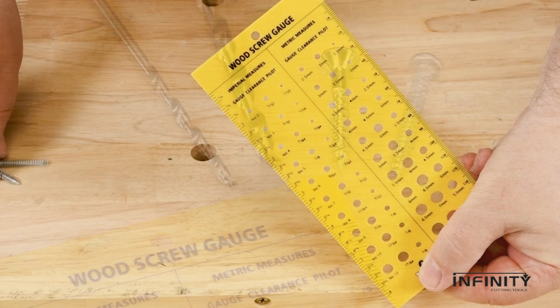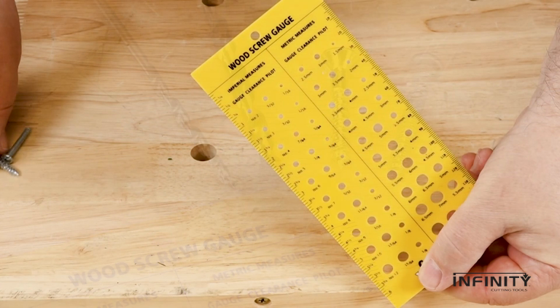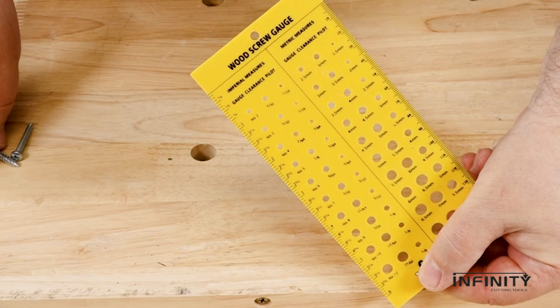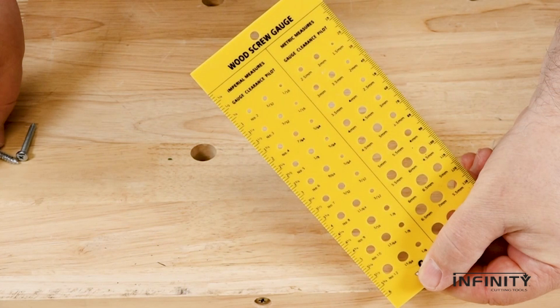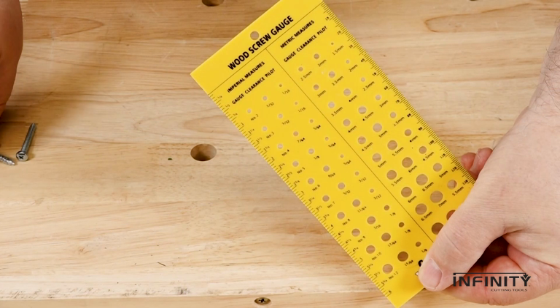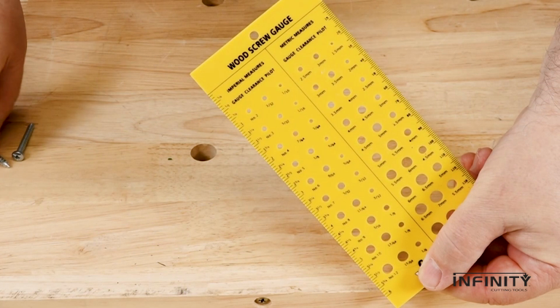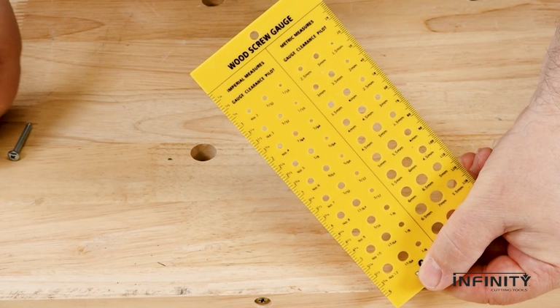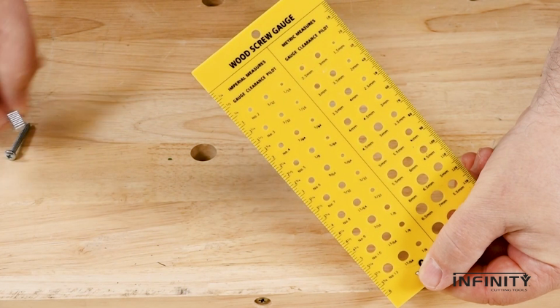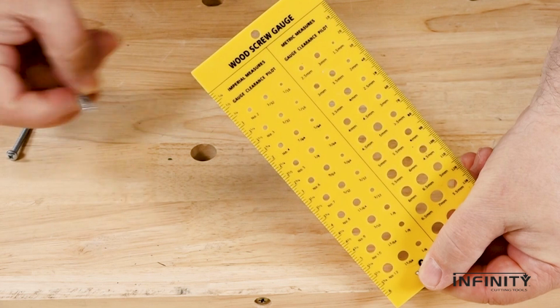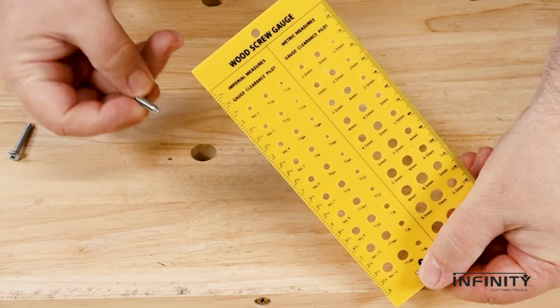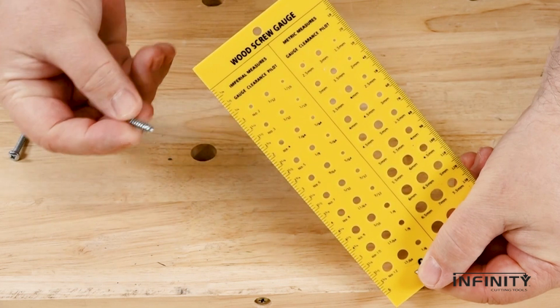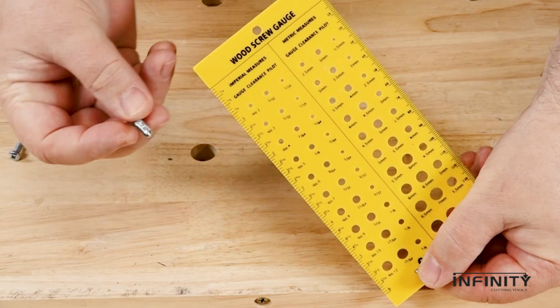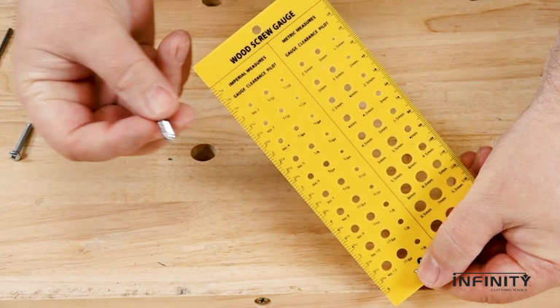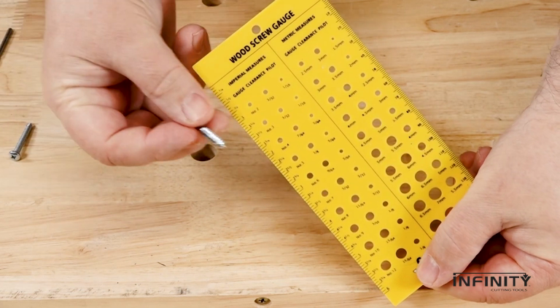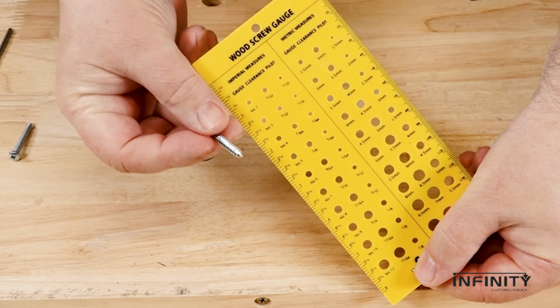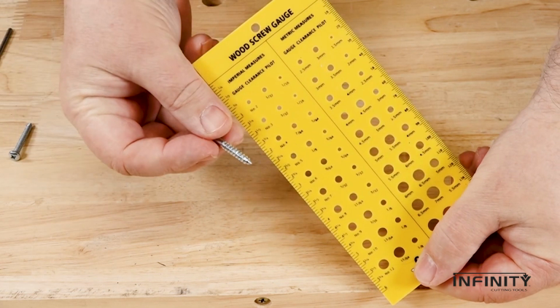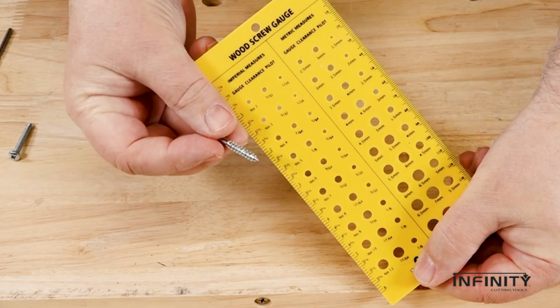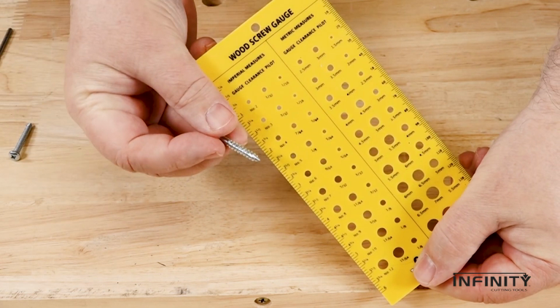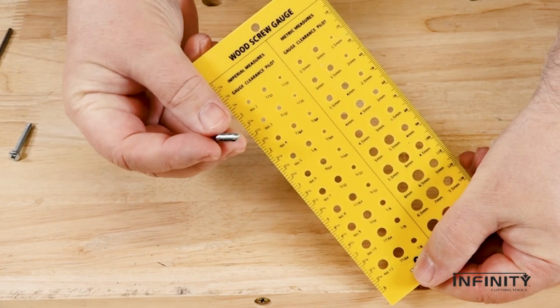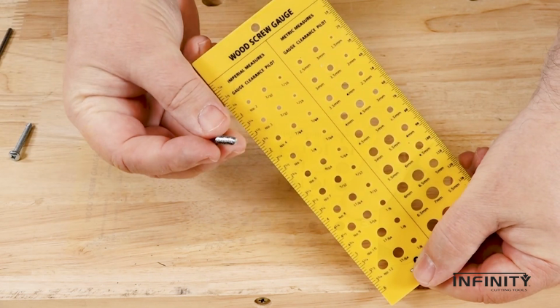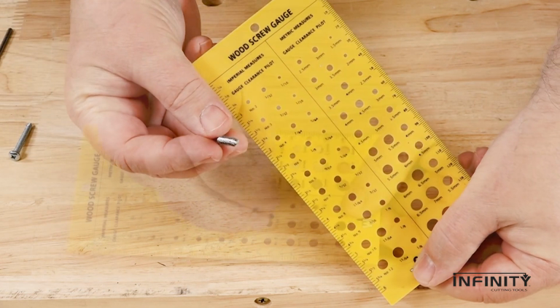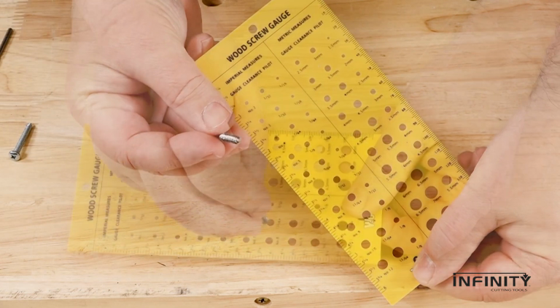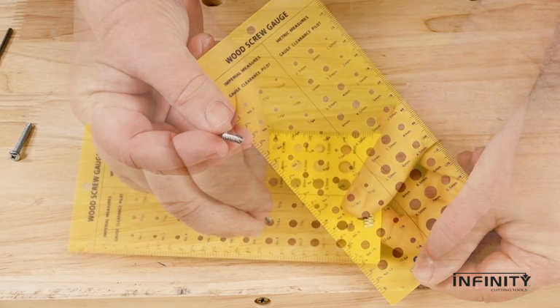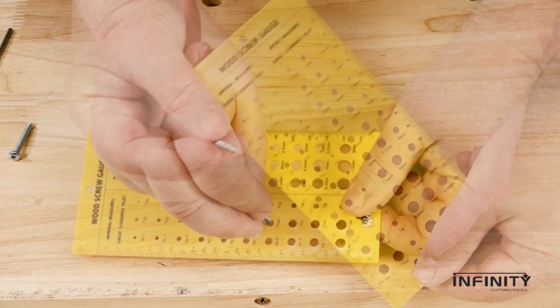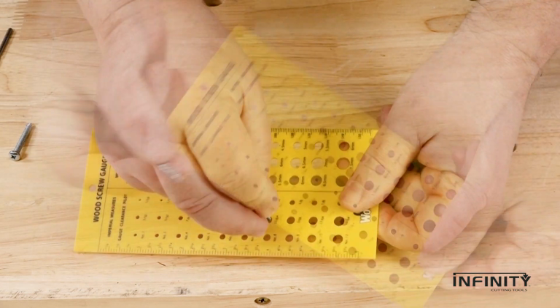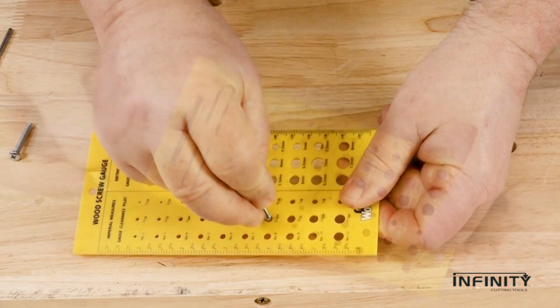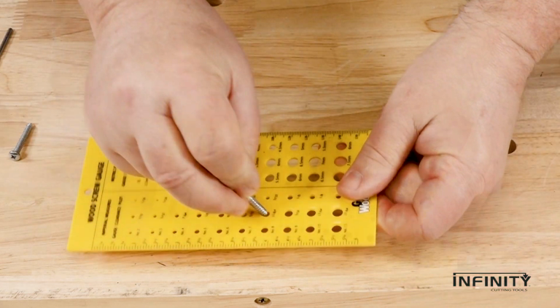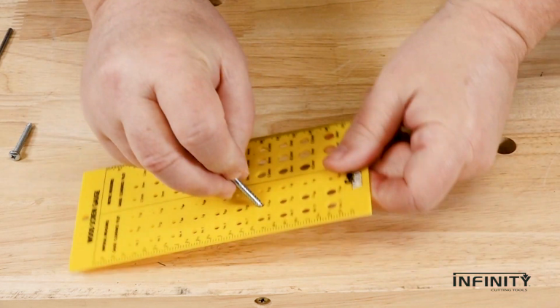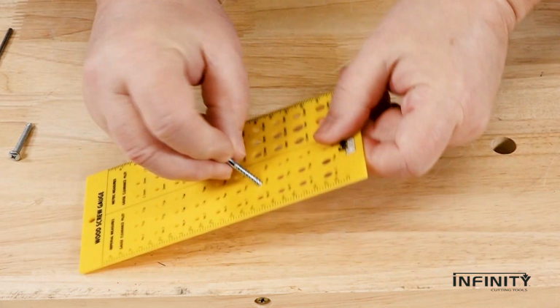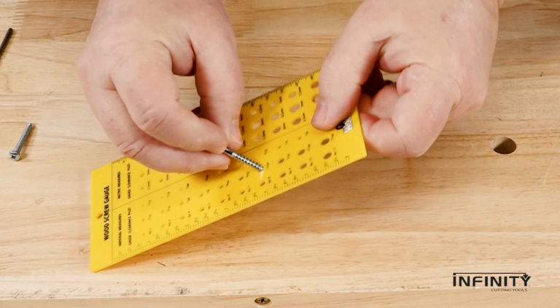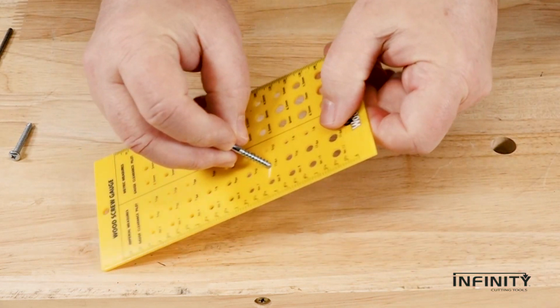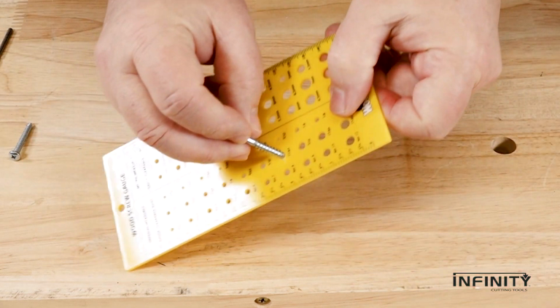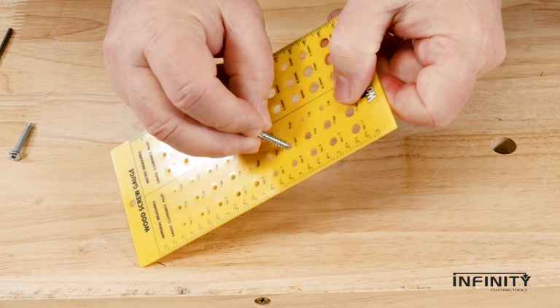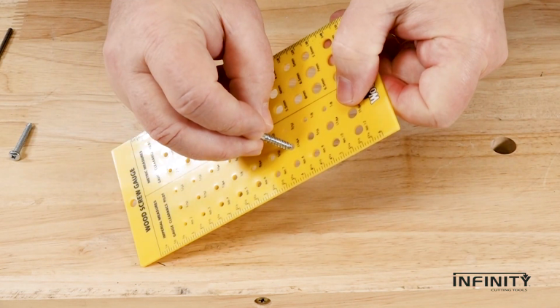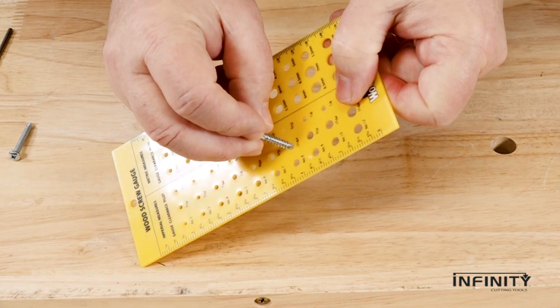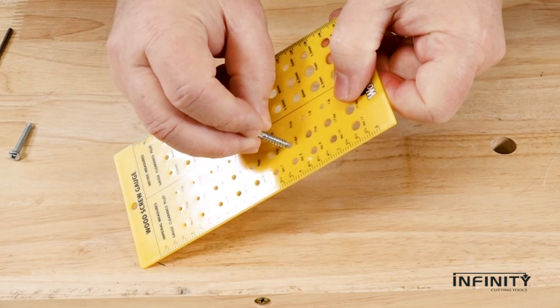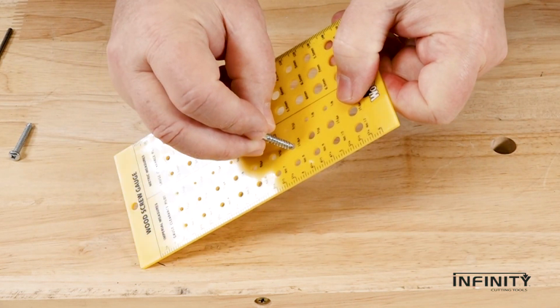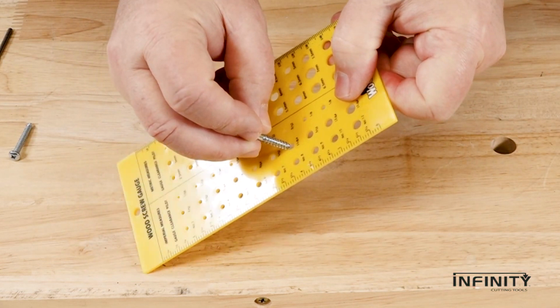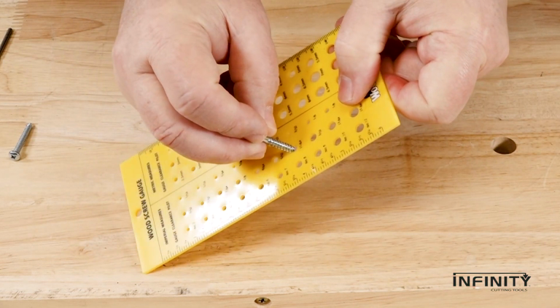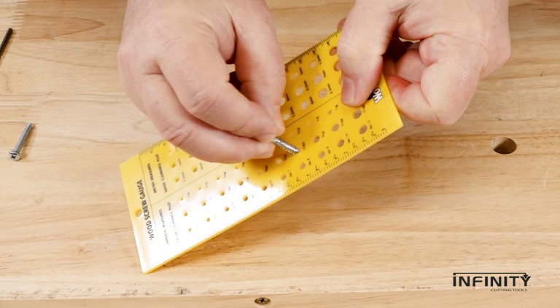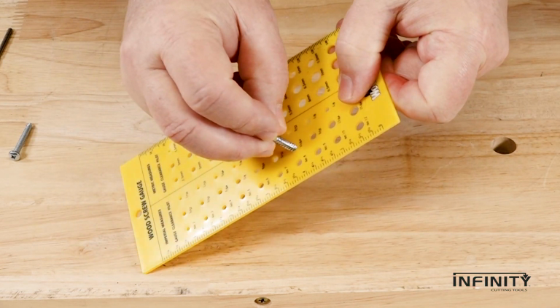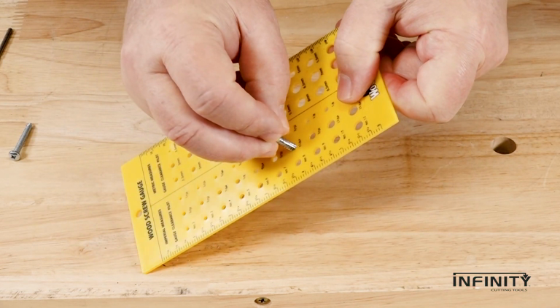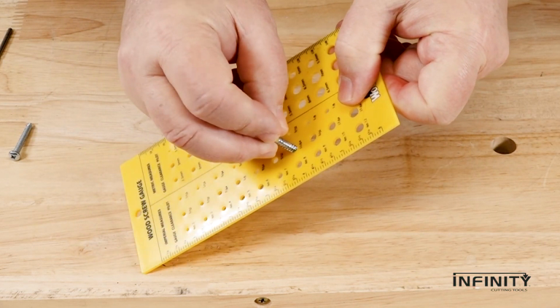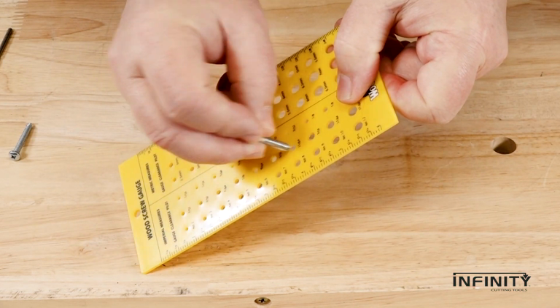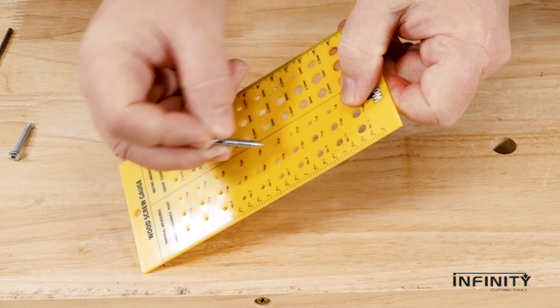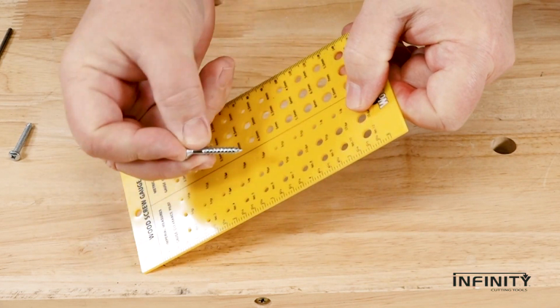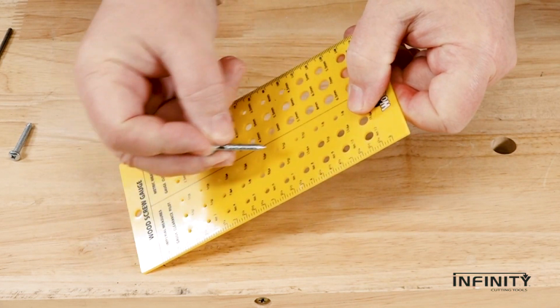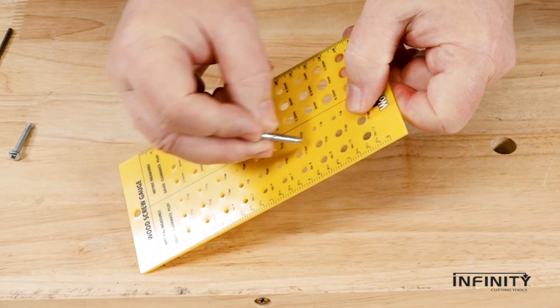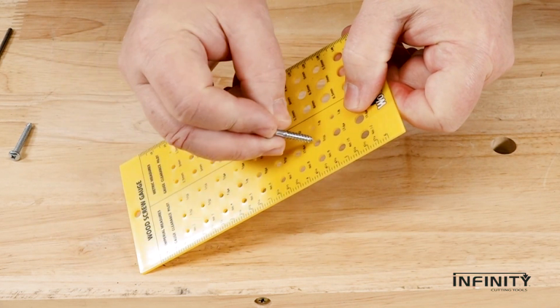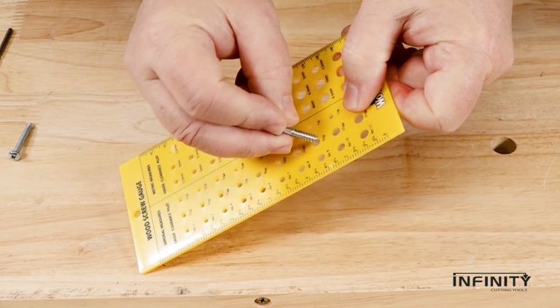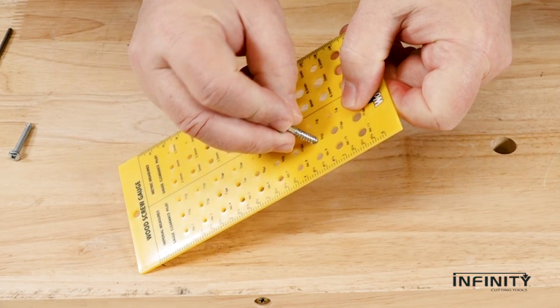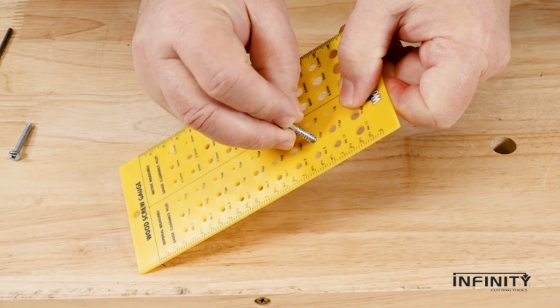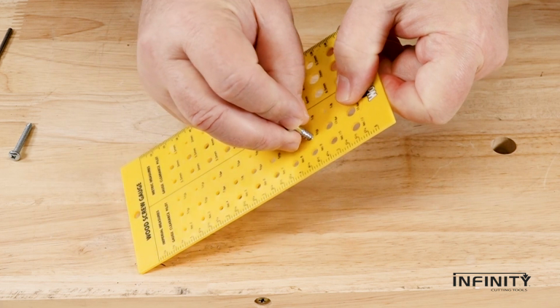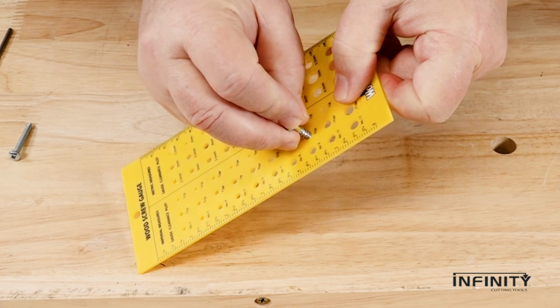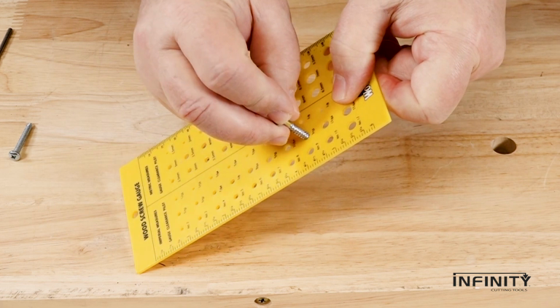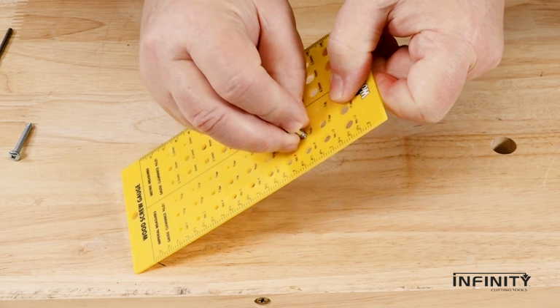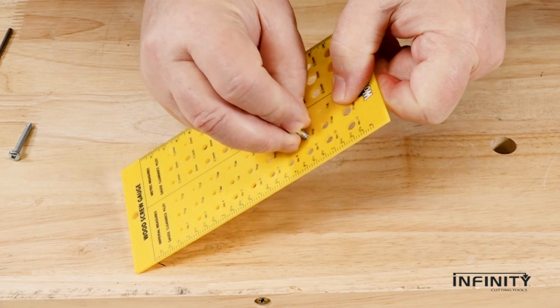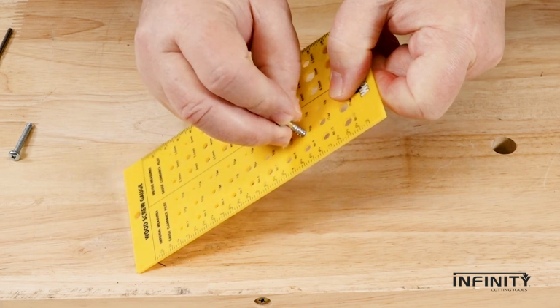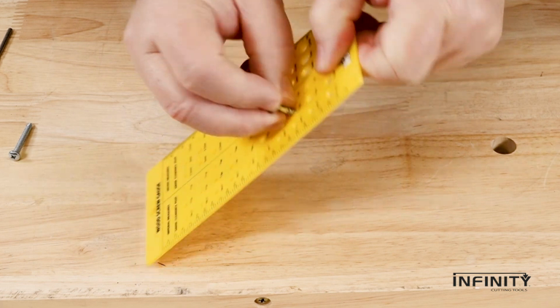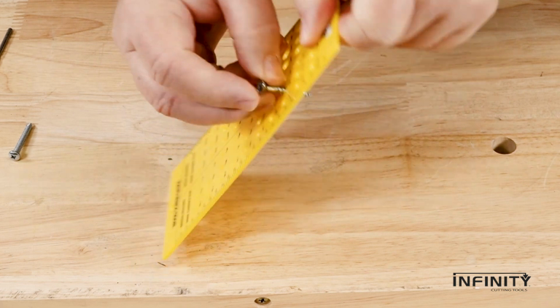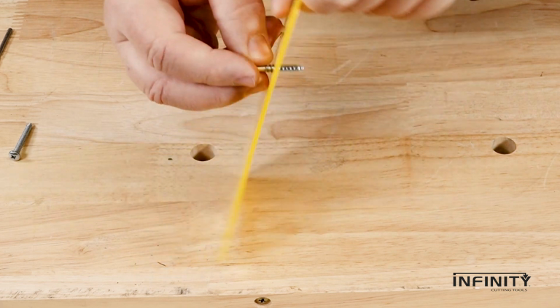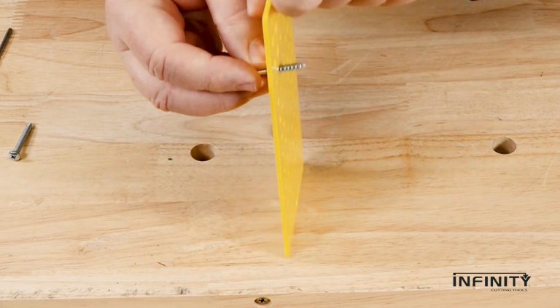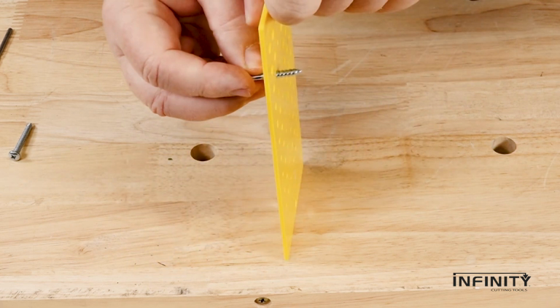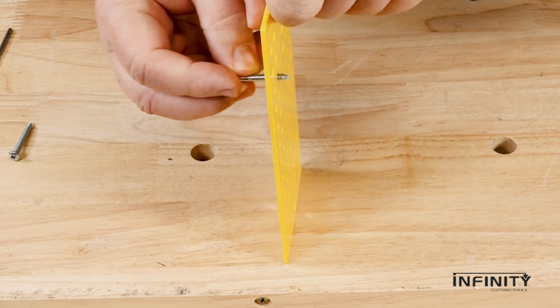Start with the screw gauge to quickly determine the diameter of a screw. A little drag is okay, but for a clearance hole the screw should move freely.